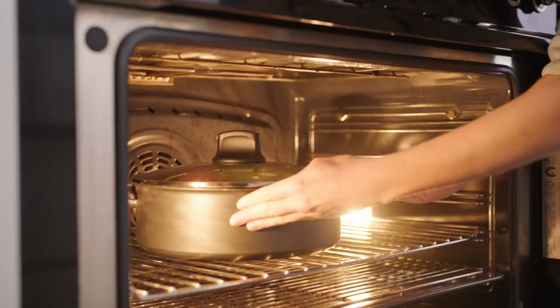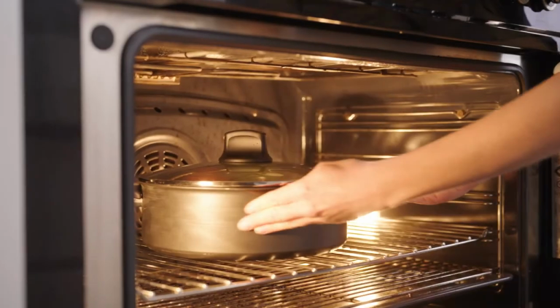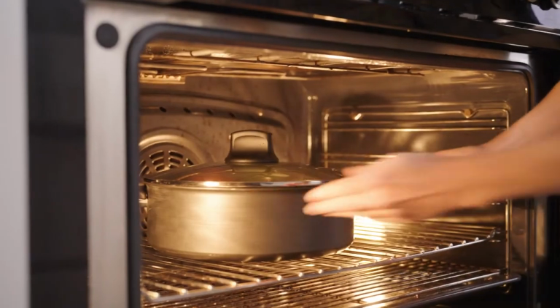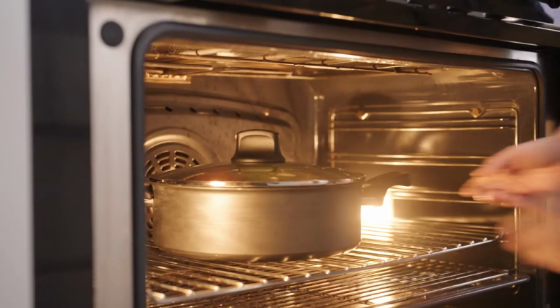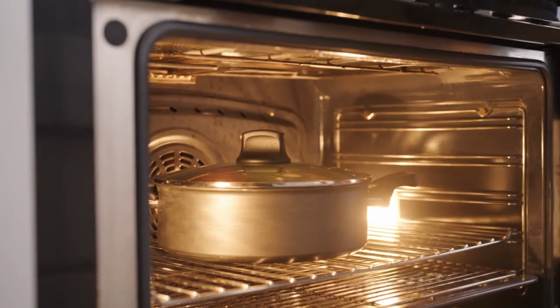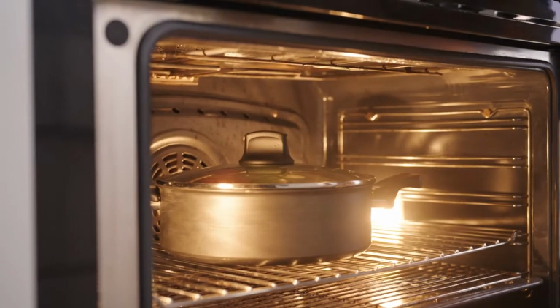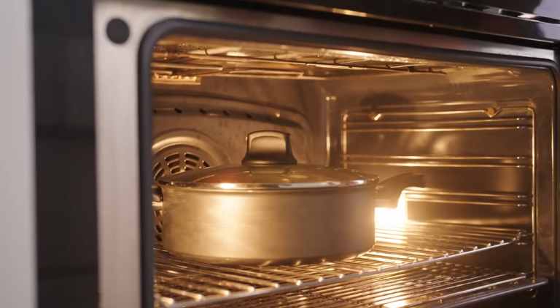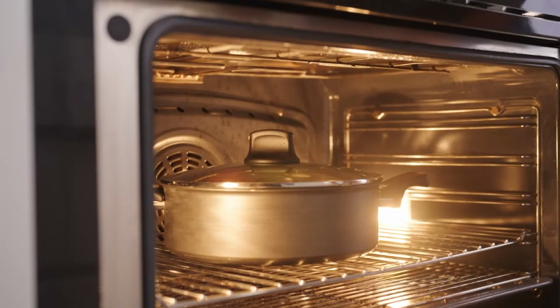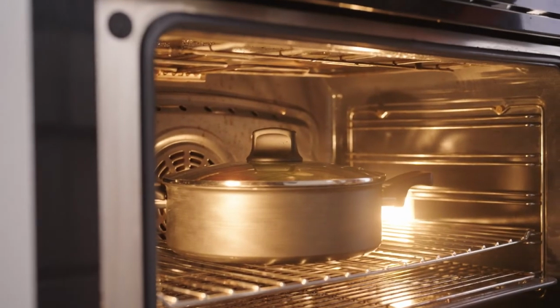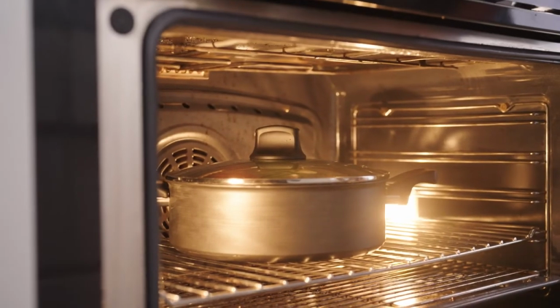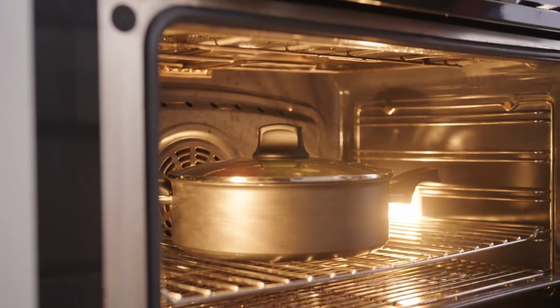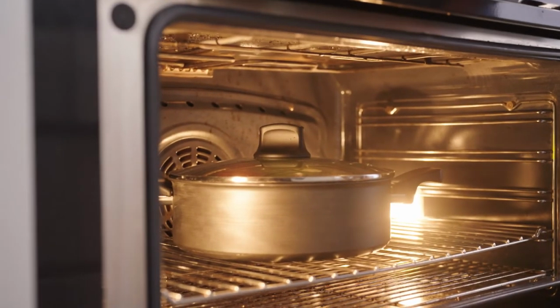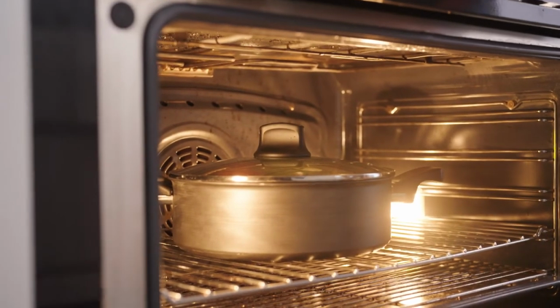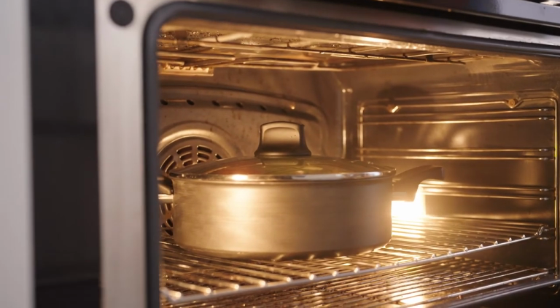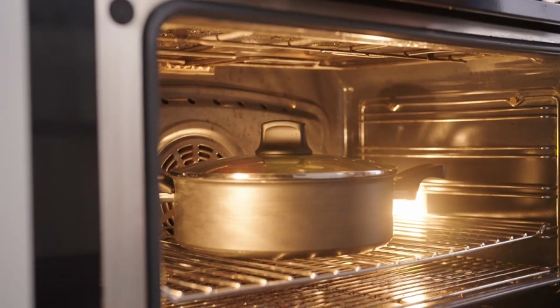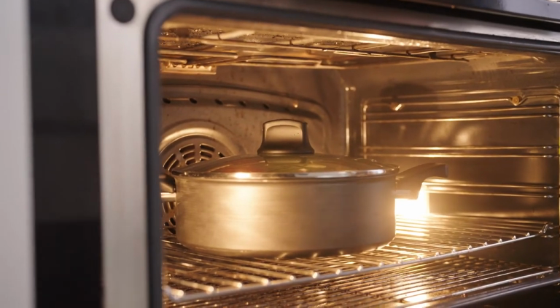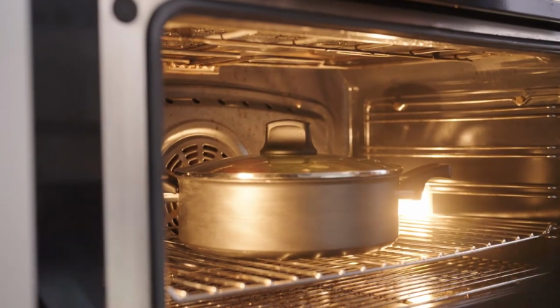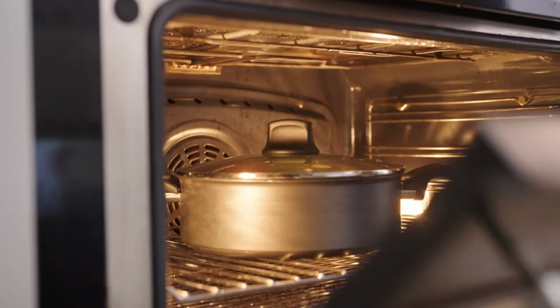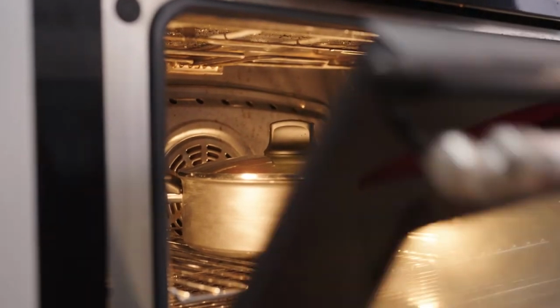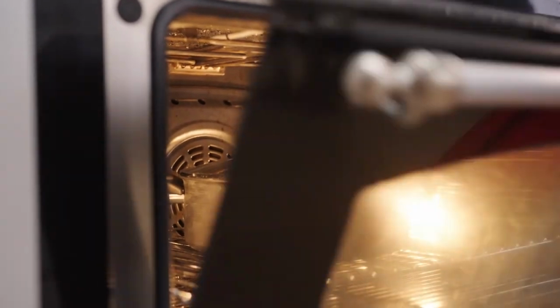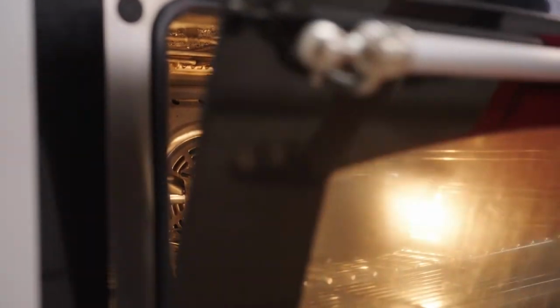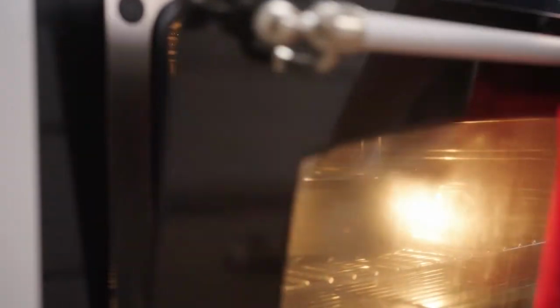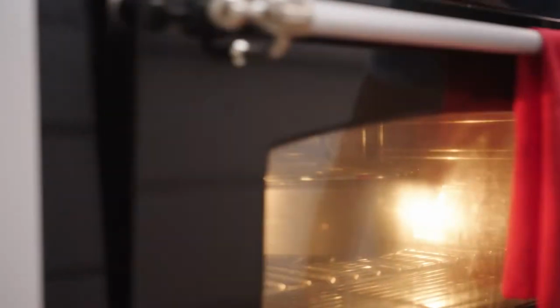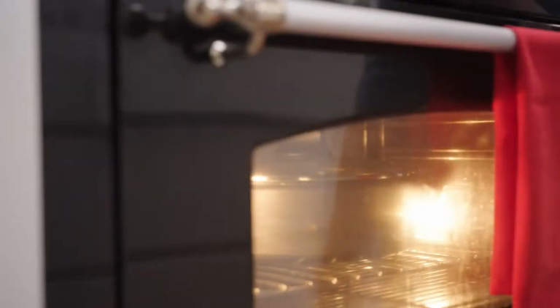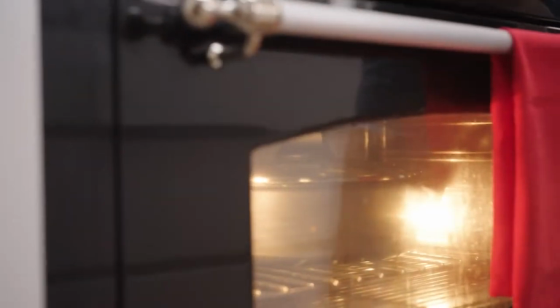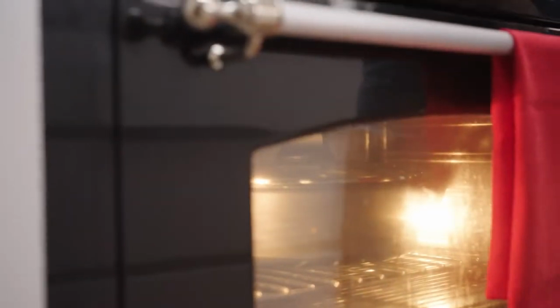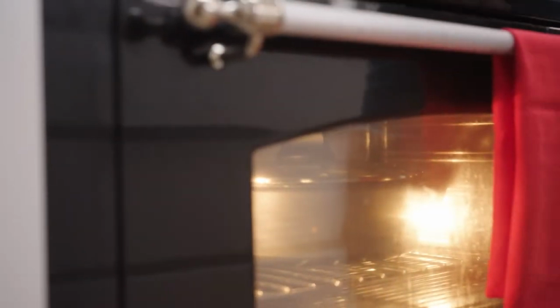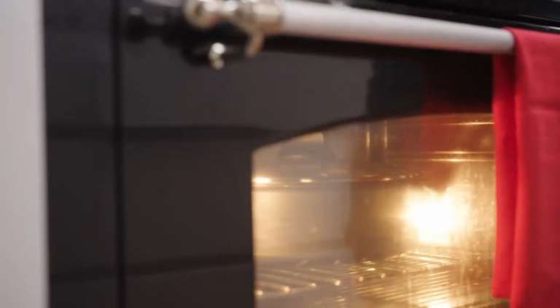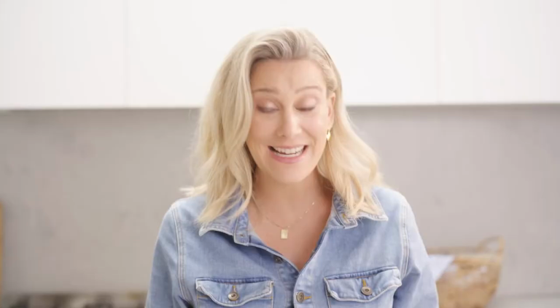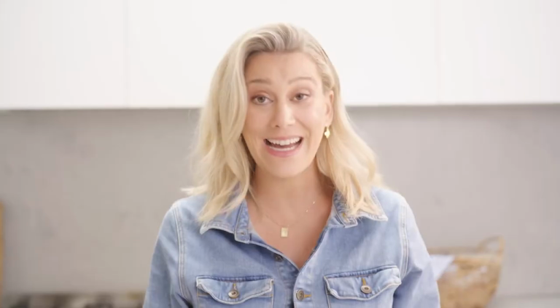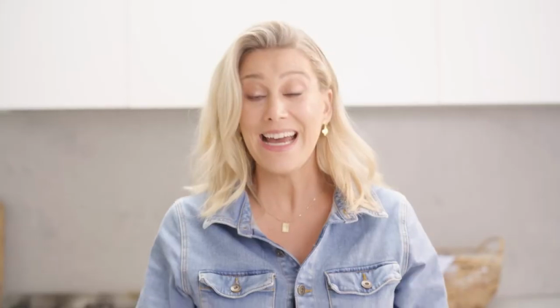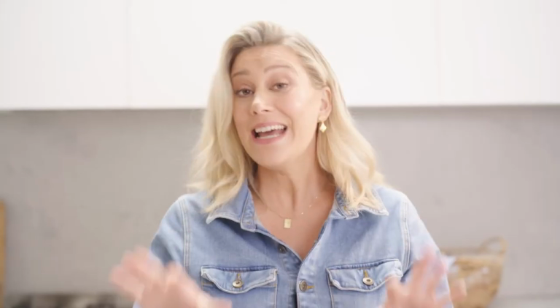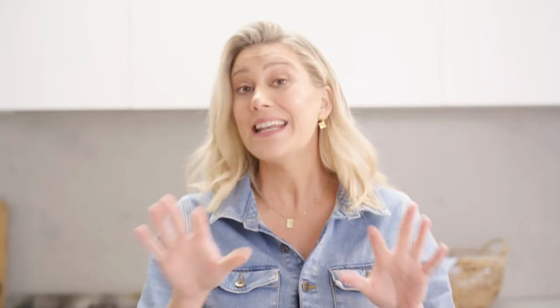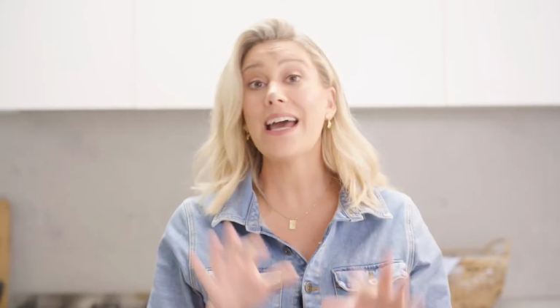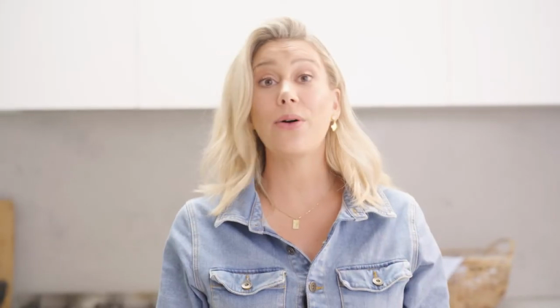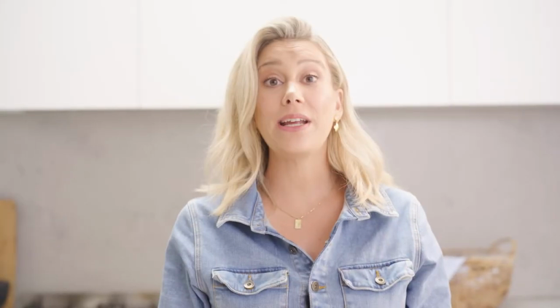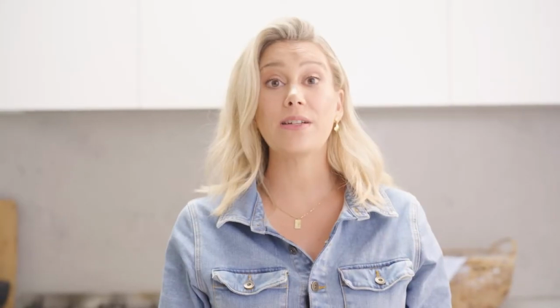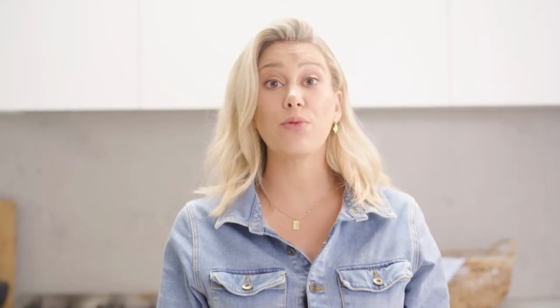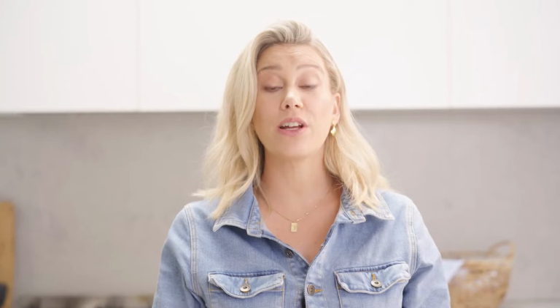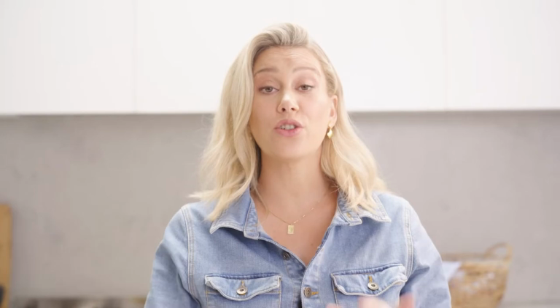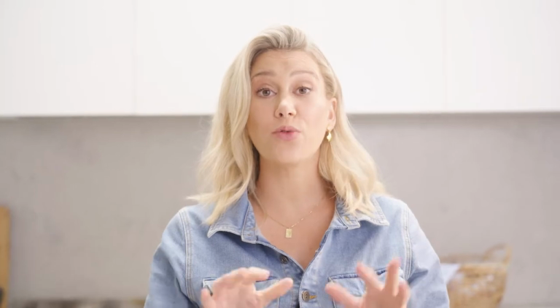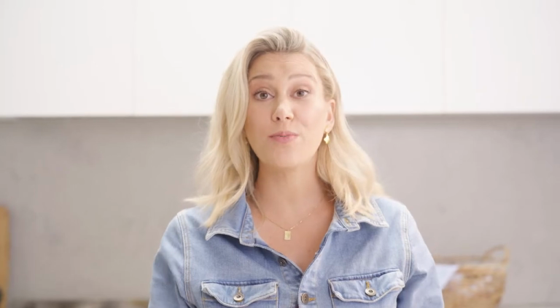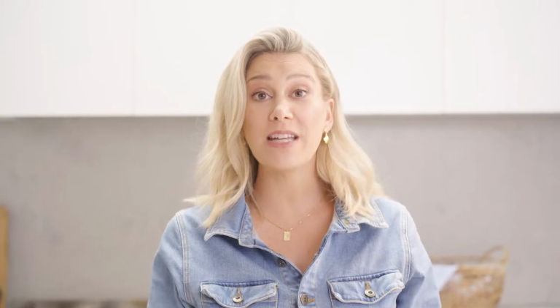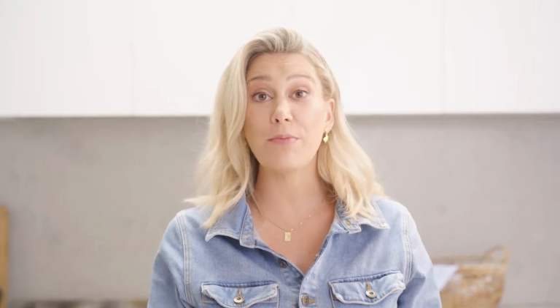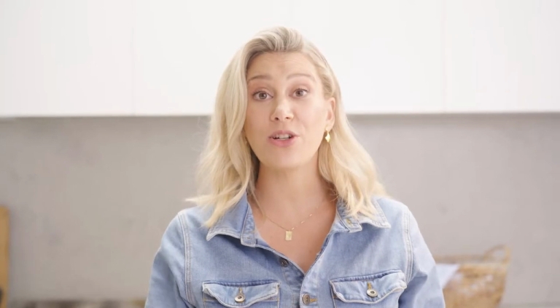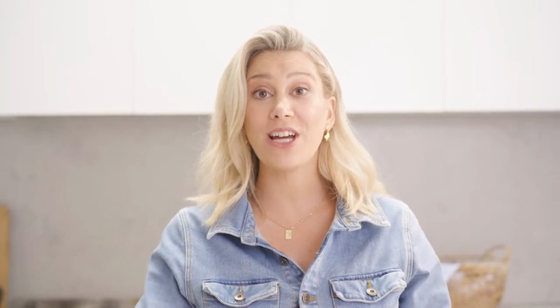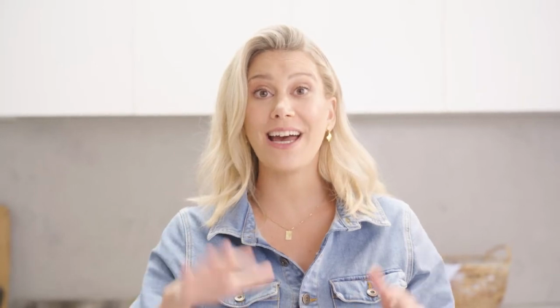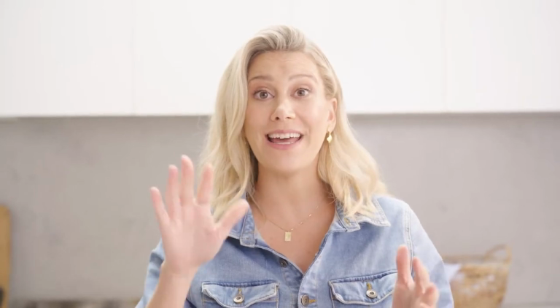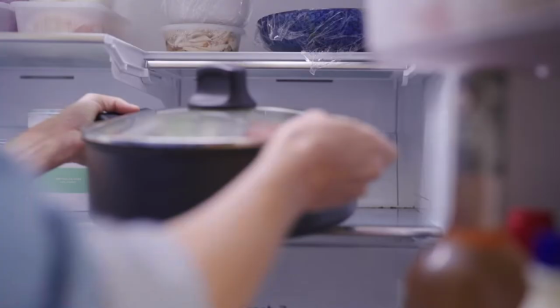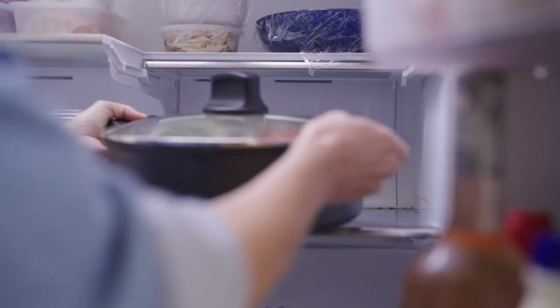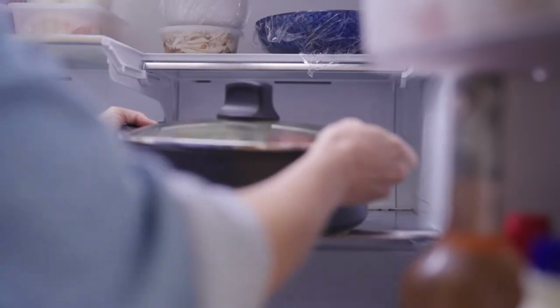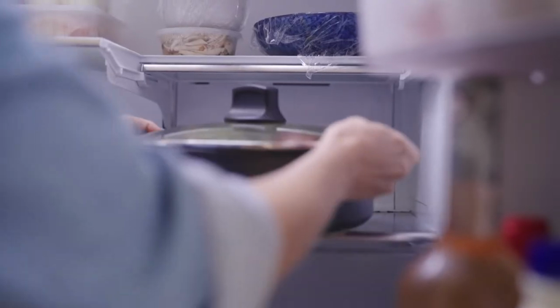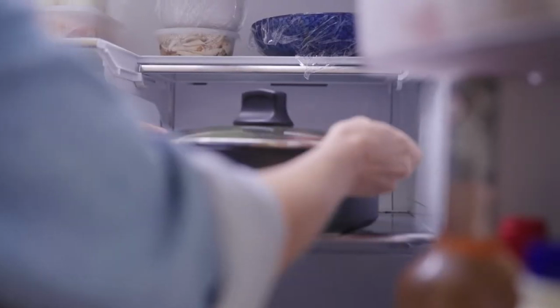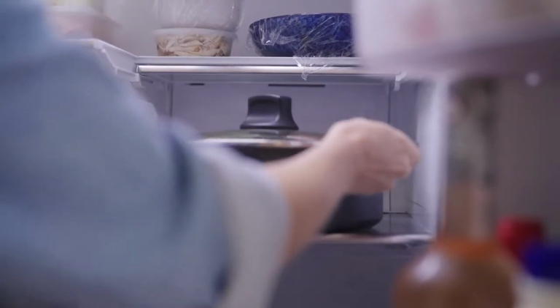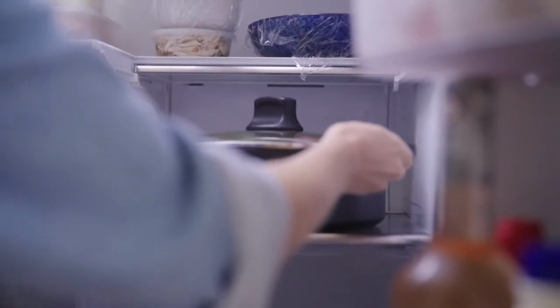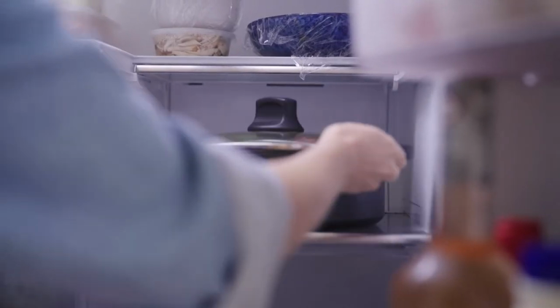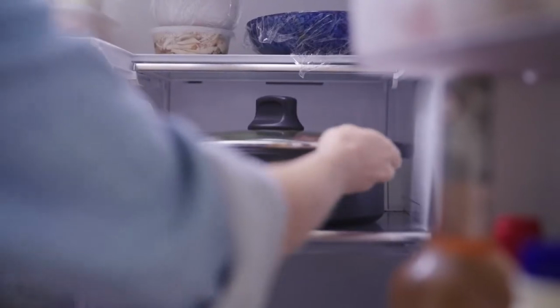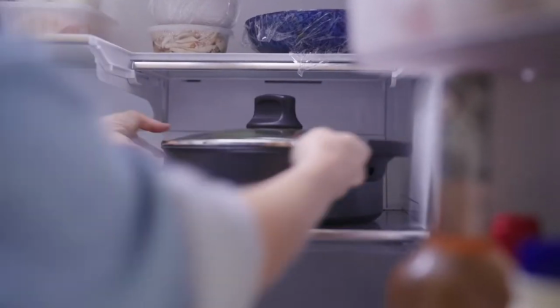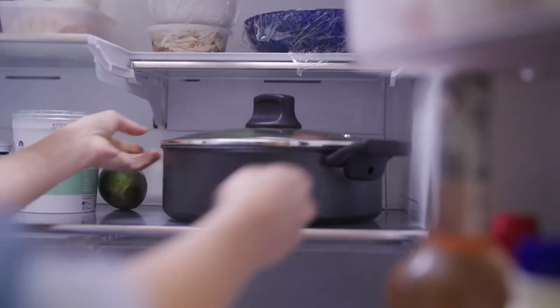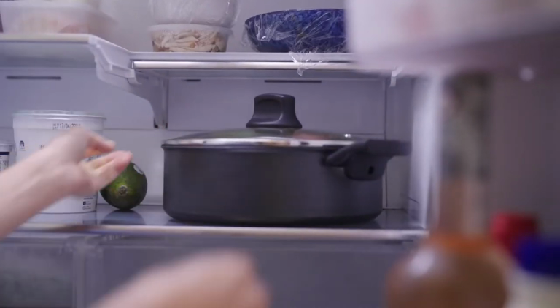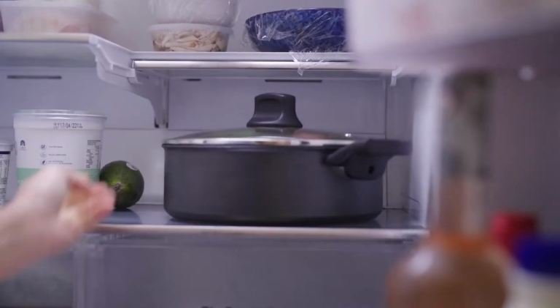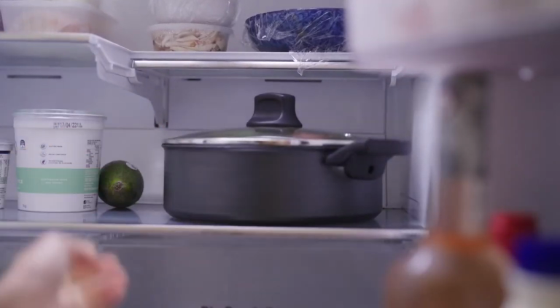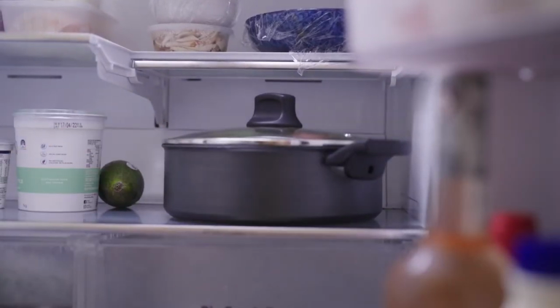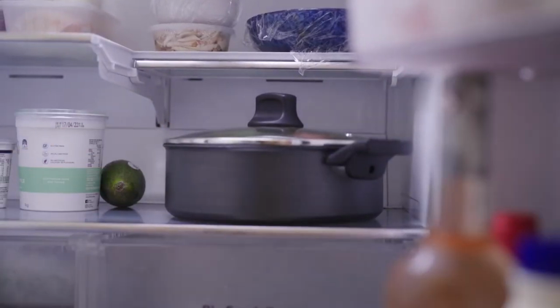This cooks slow and low in the oven for about two hours. Now I need to bring it to room temperature and then into the fridge to completely cool.